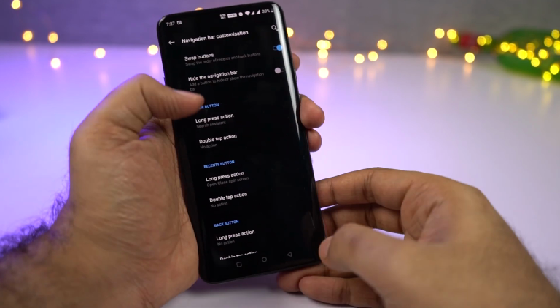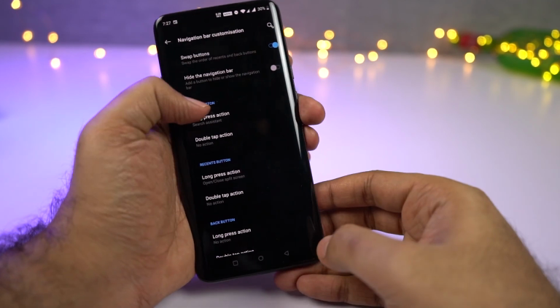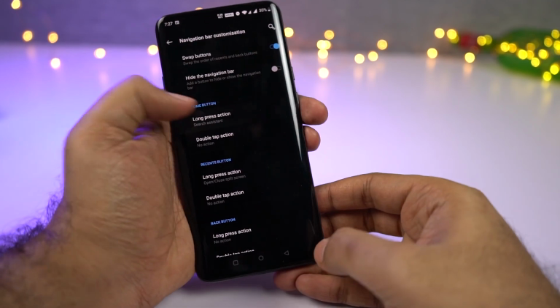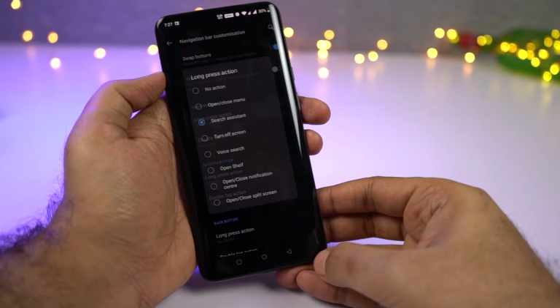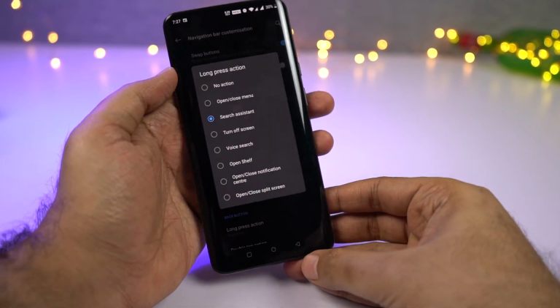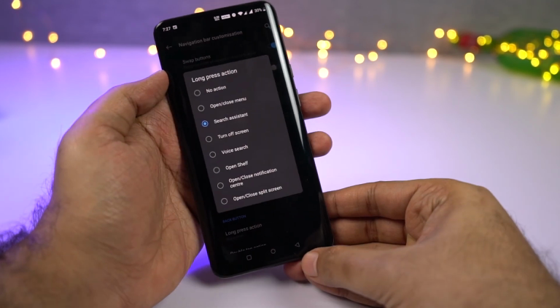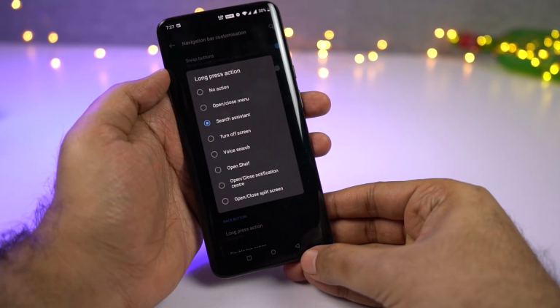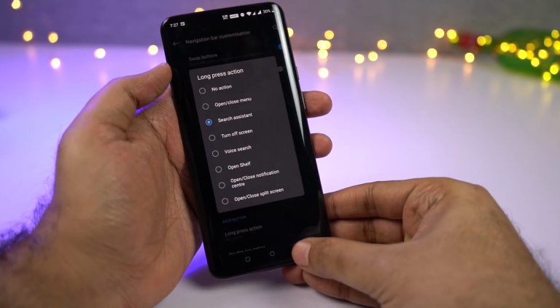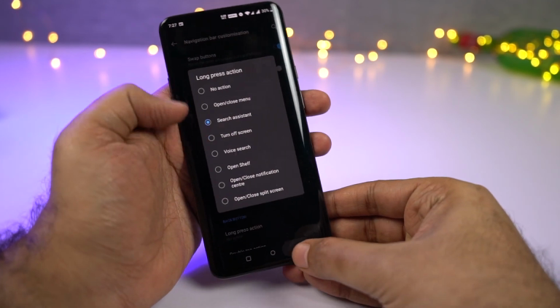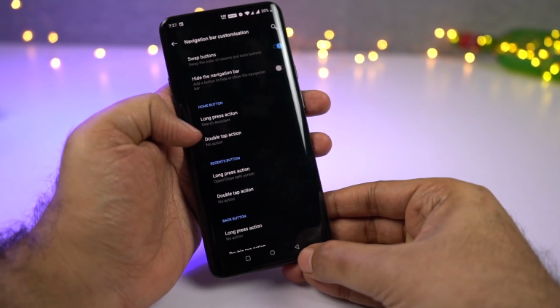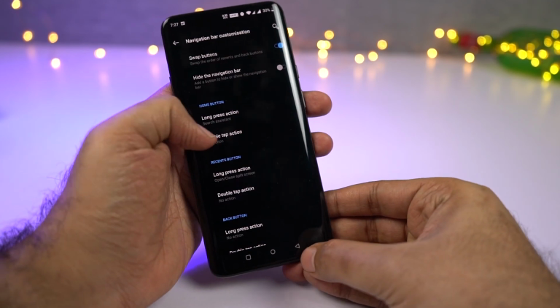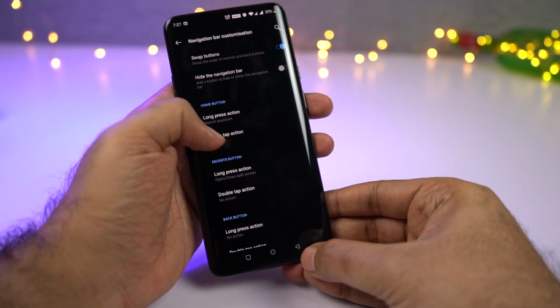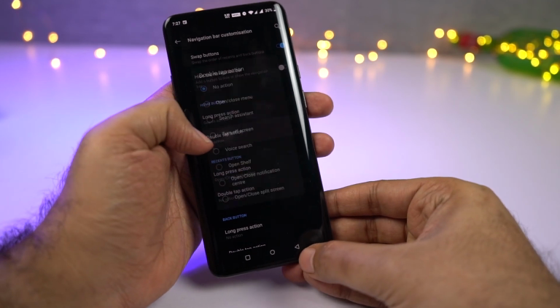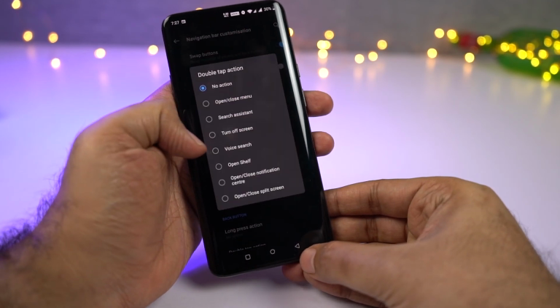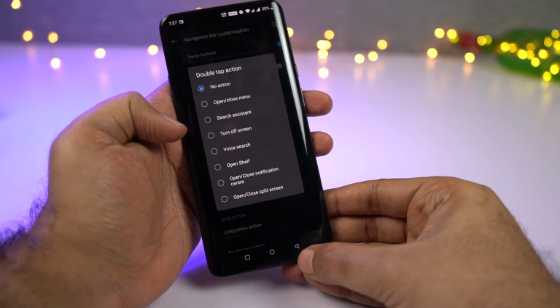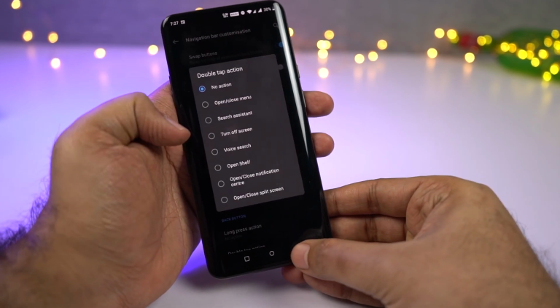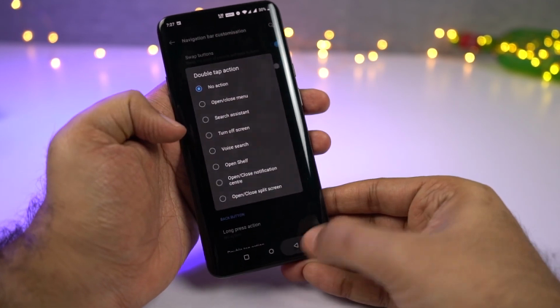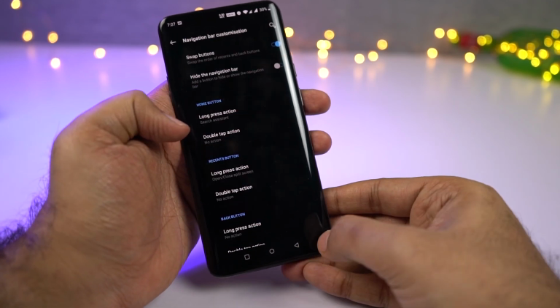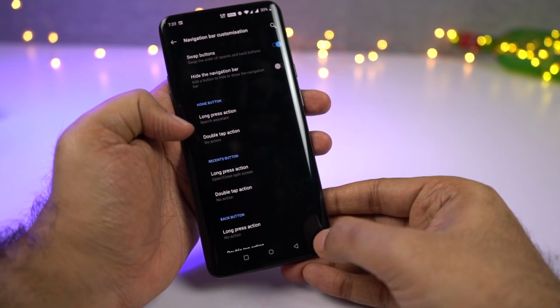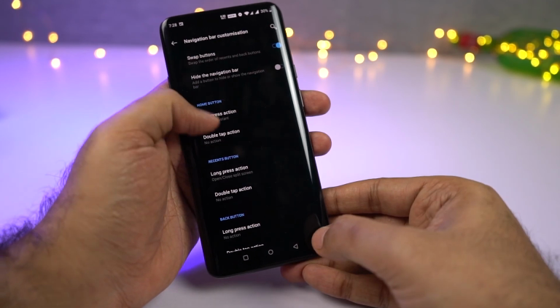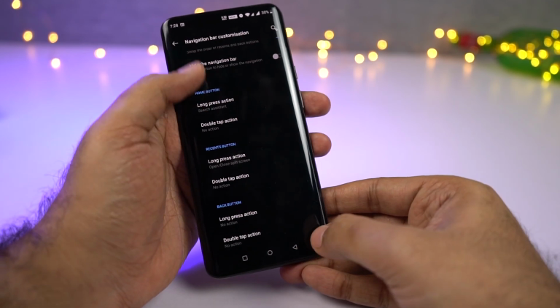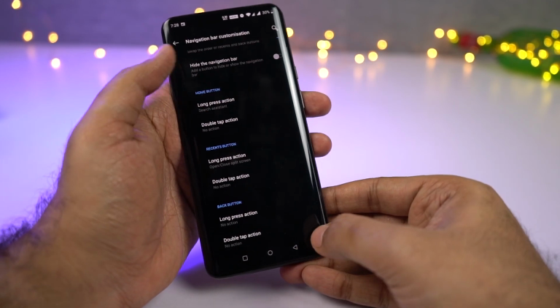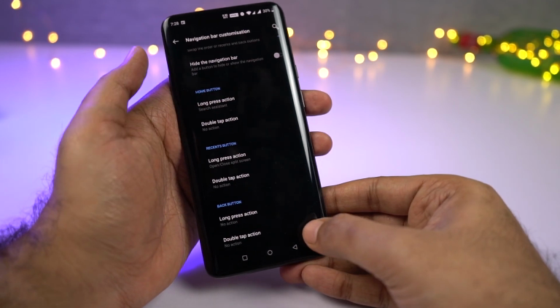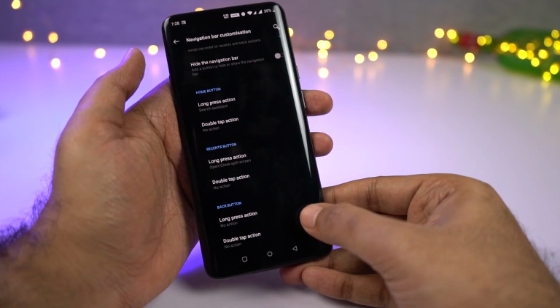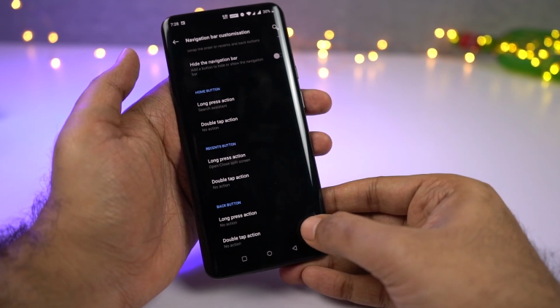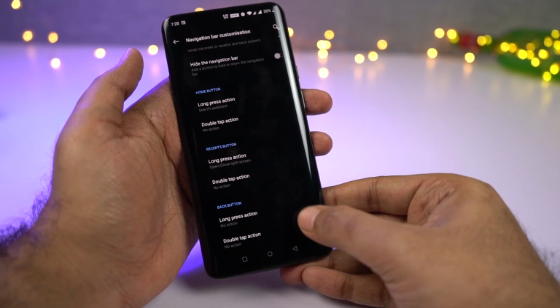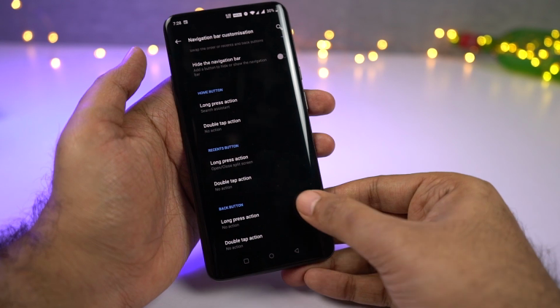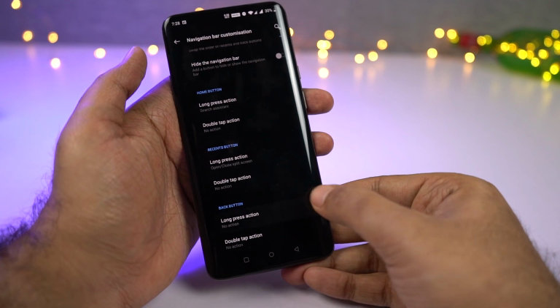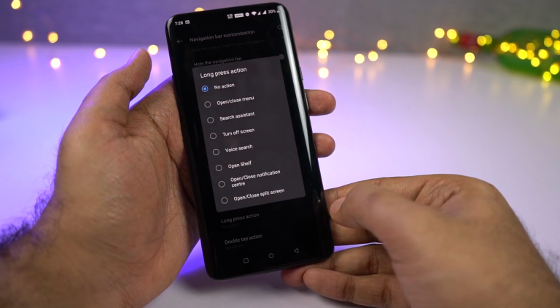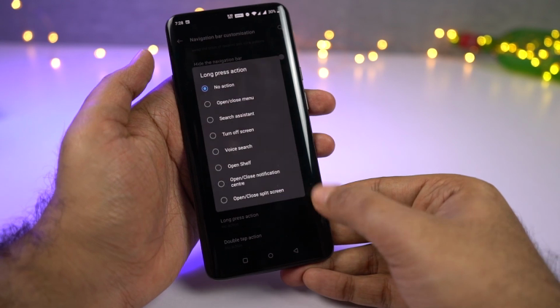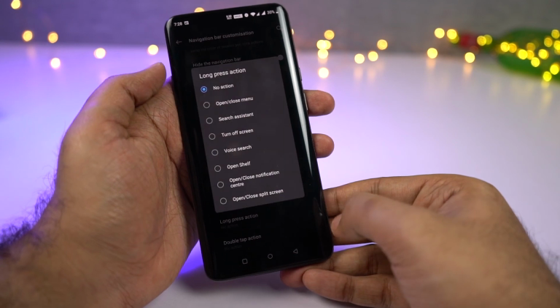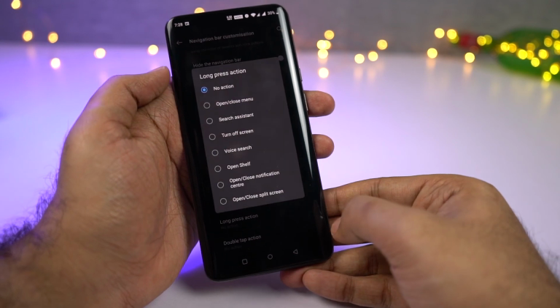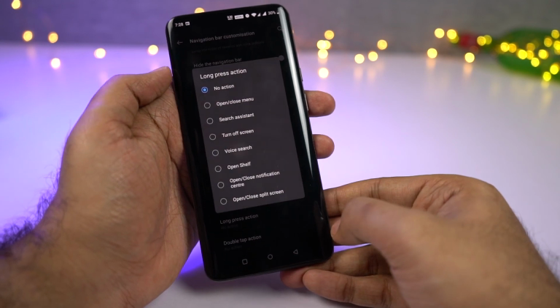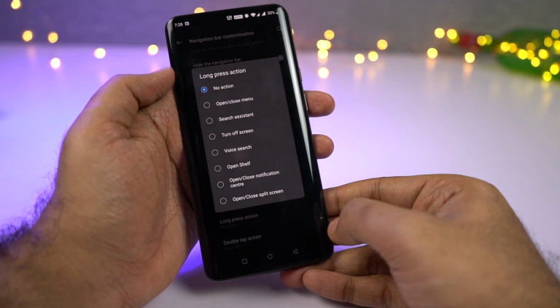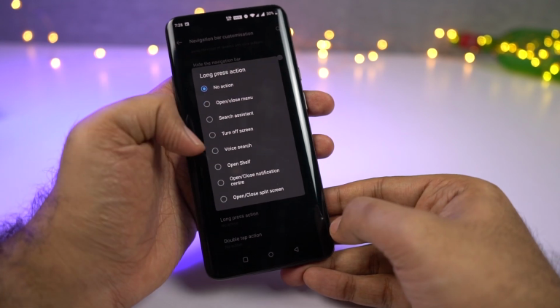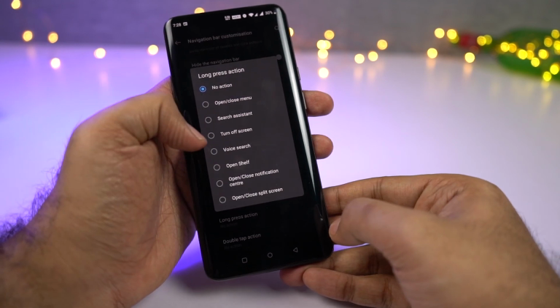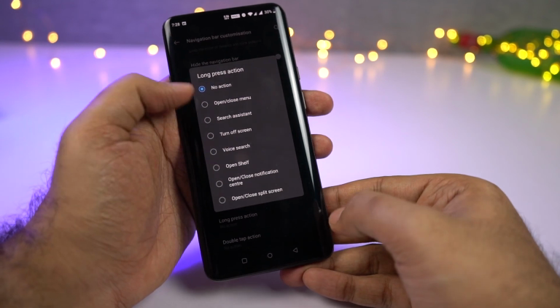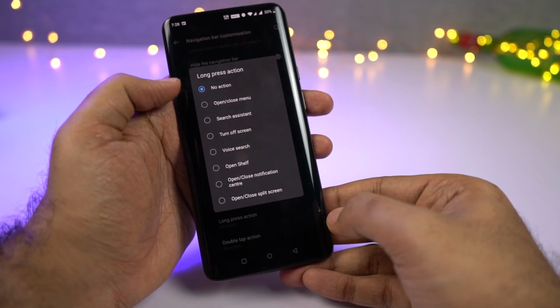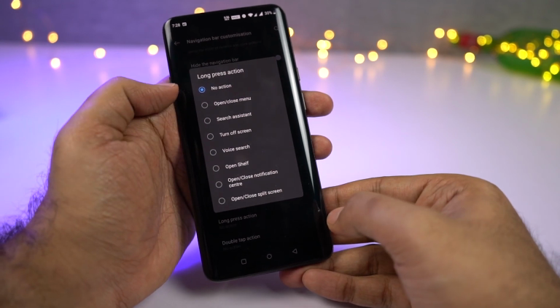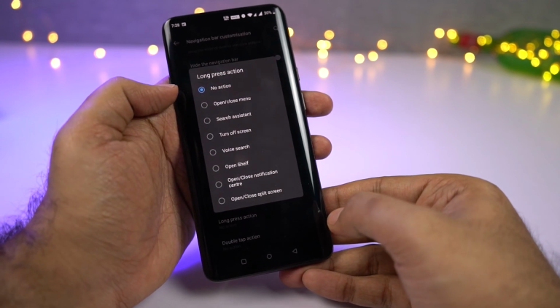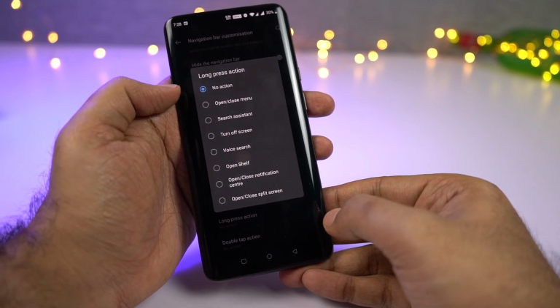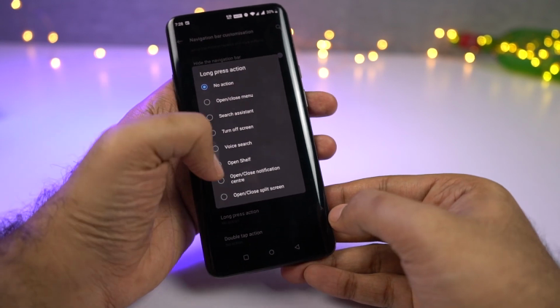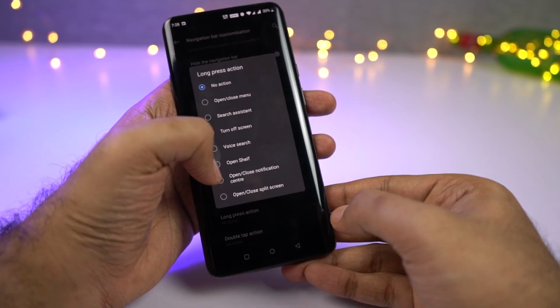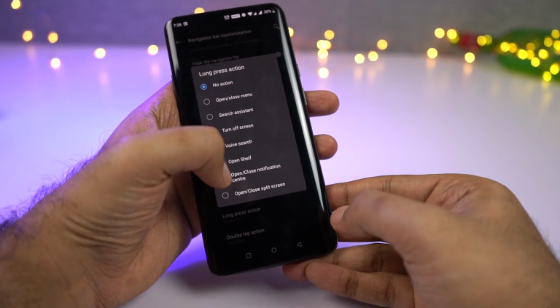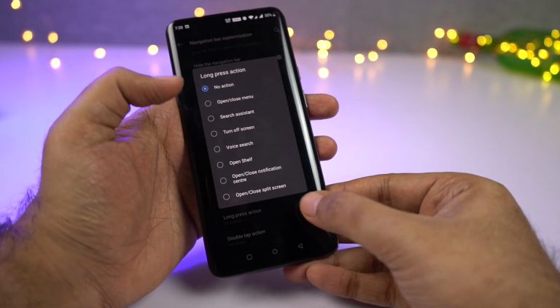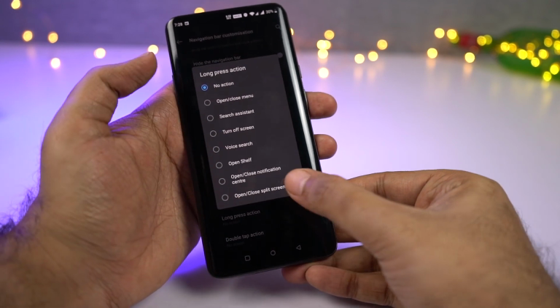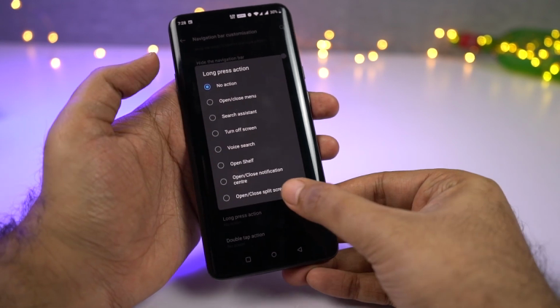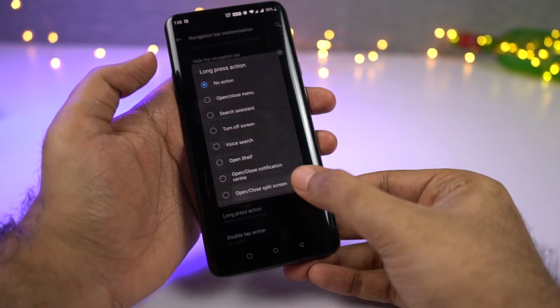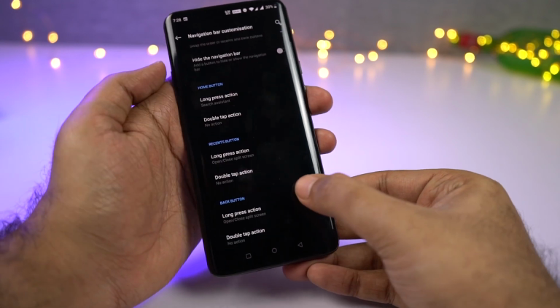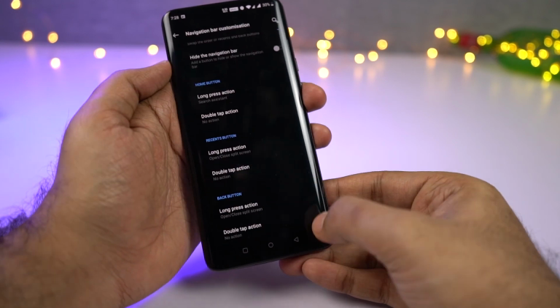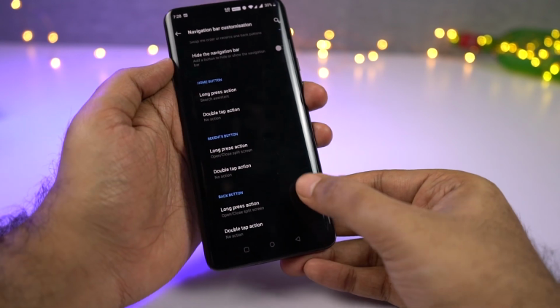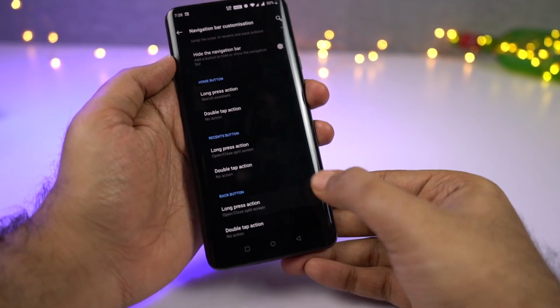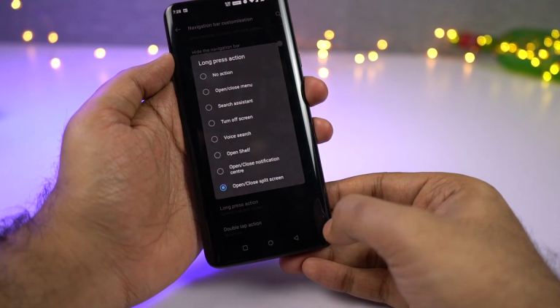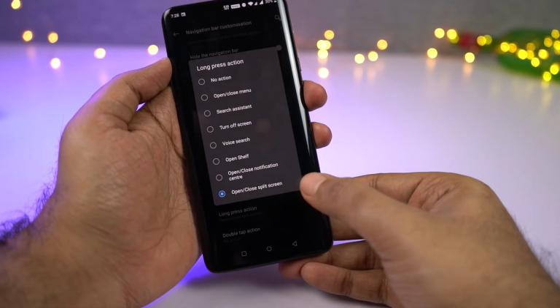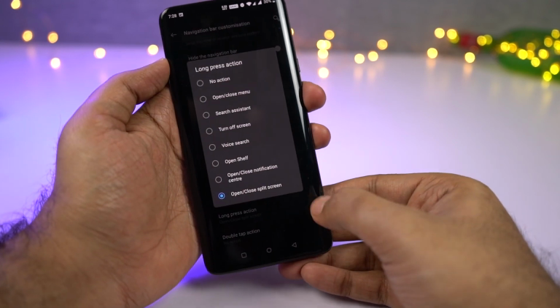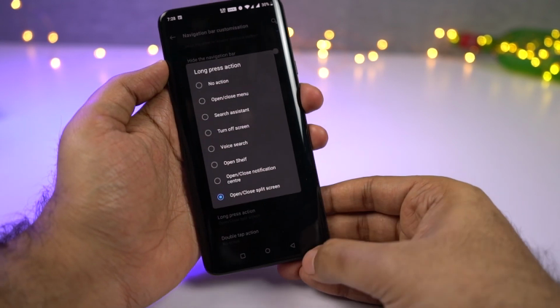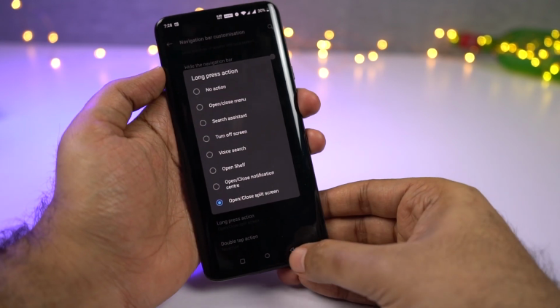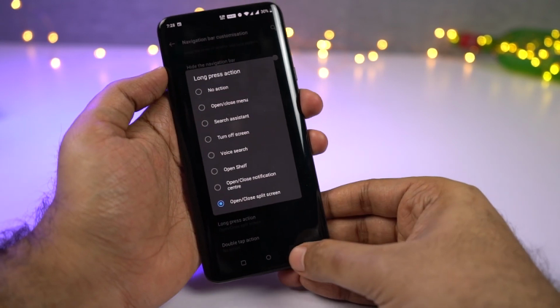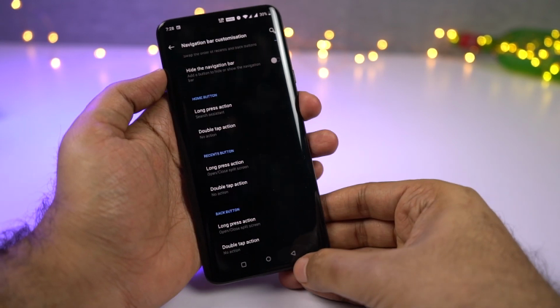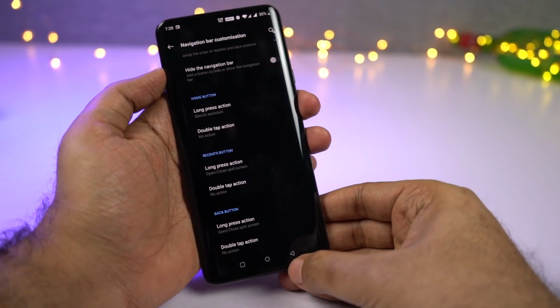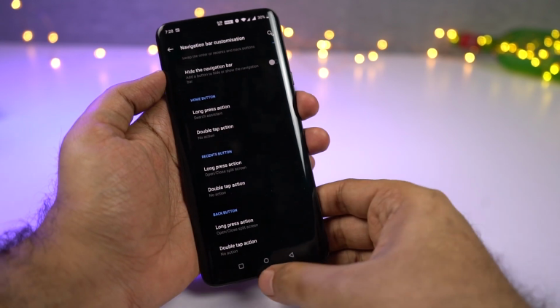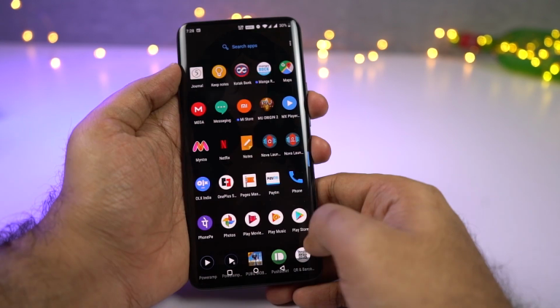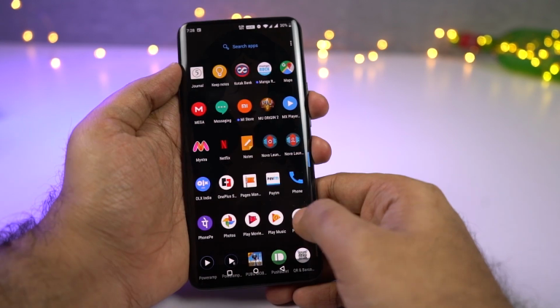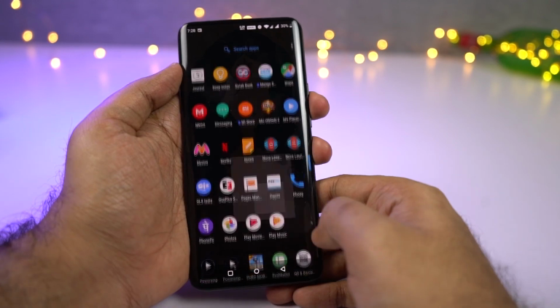We can also assign shortcuts for these buttons for long-press actions. I use the back button to open split-screen mode on this phone.